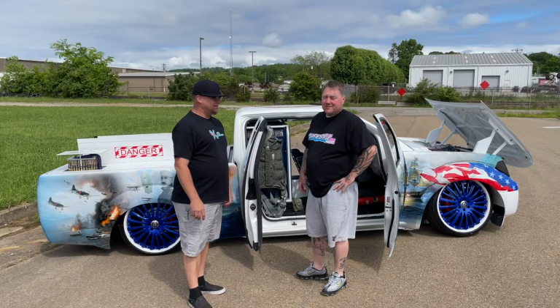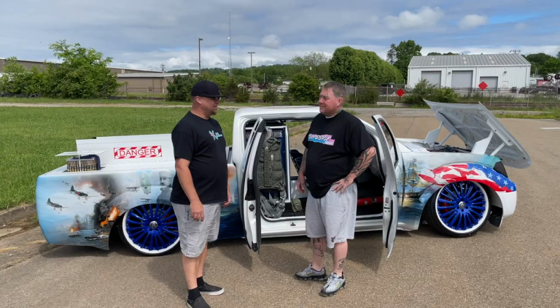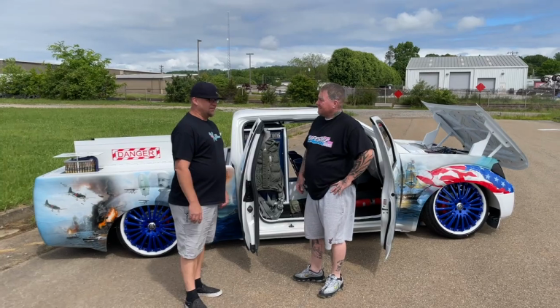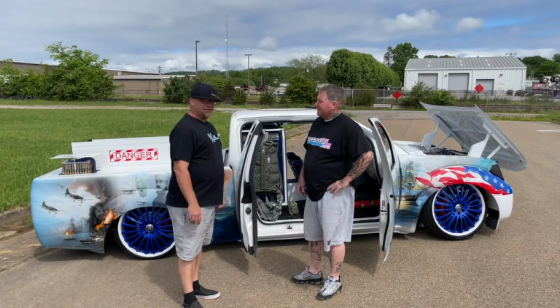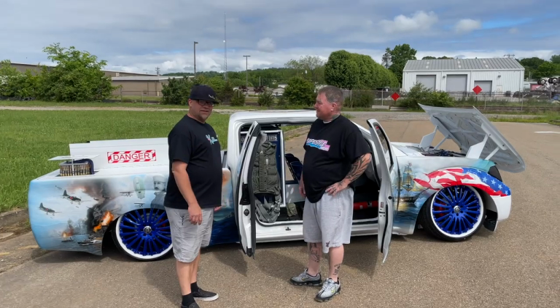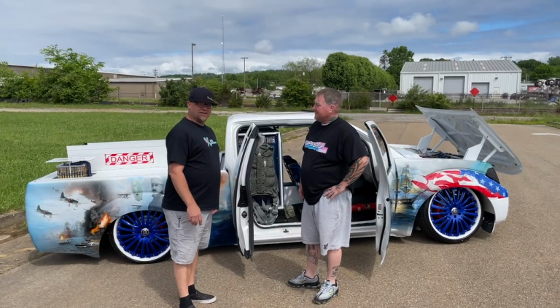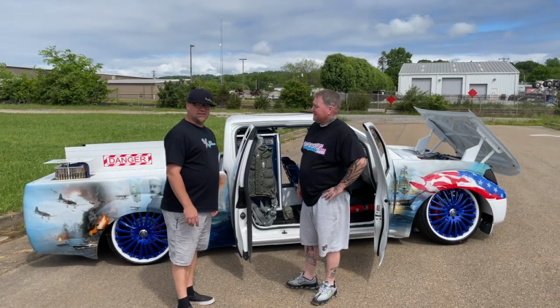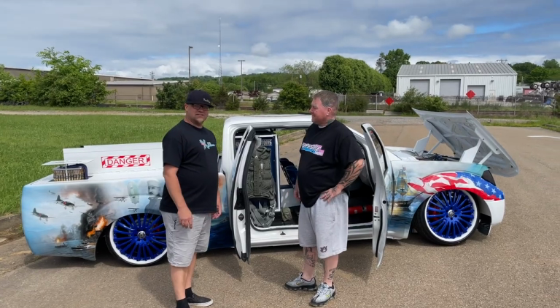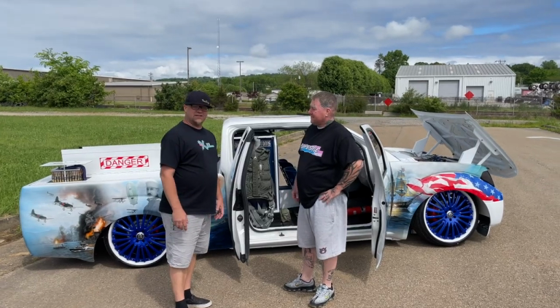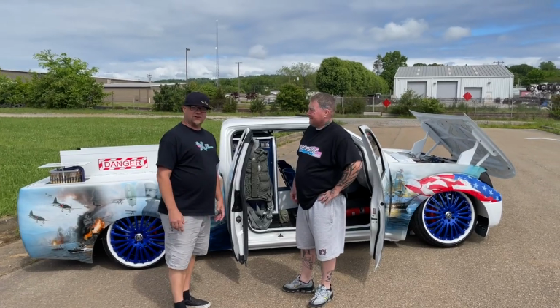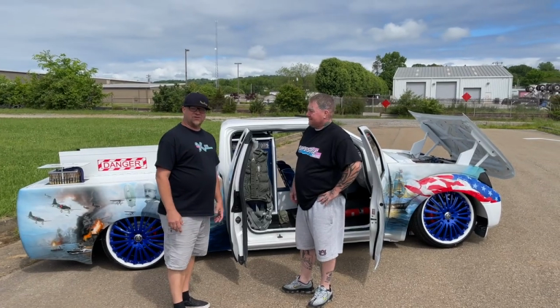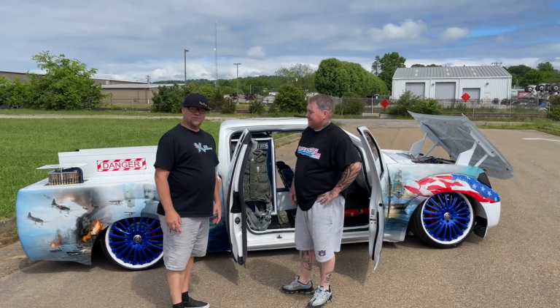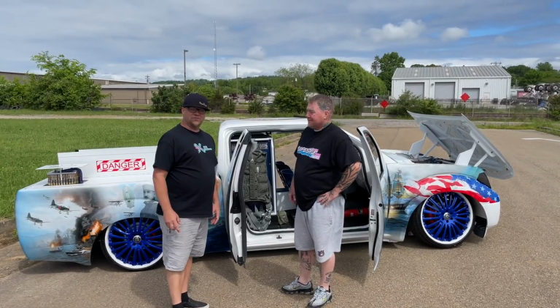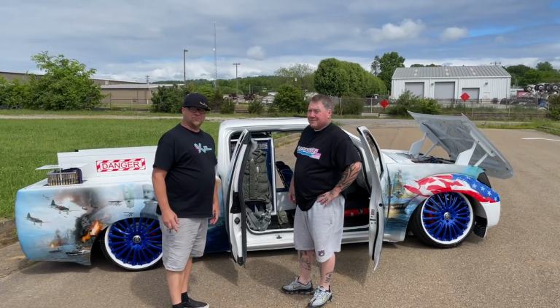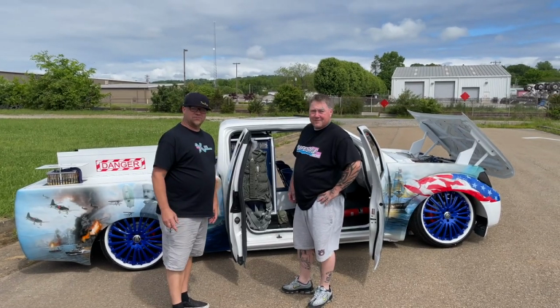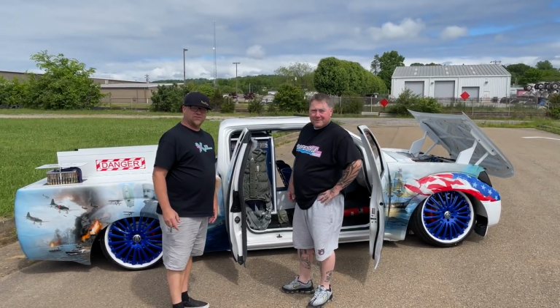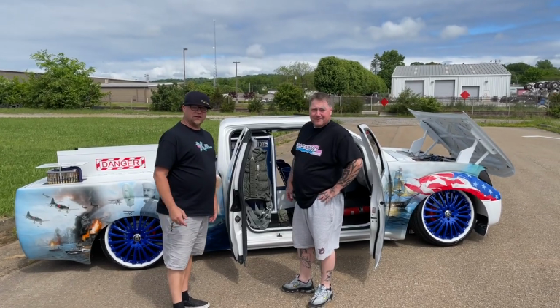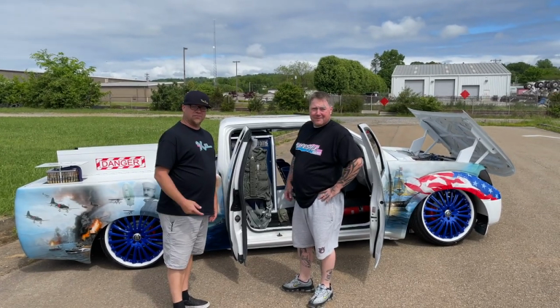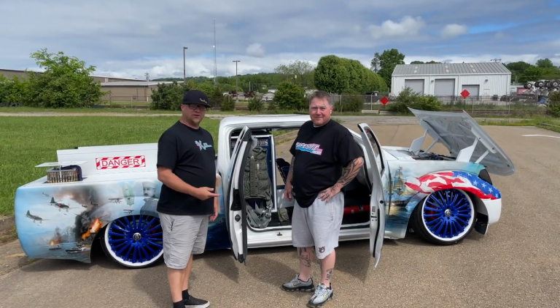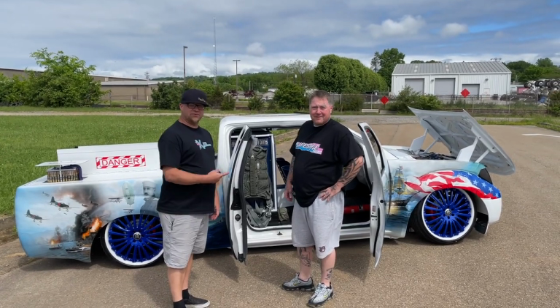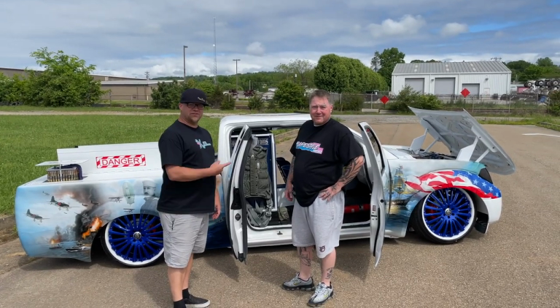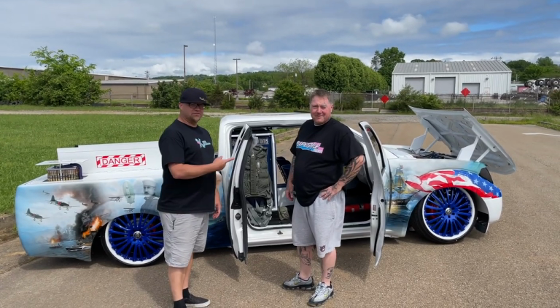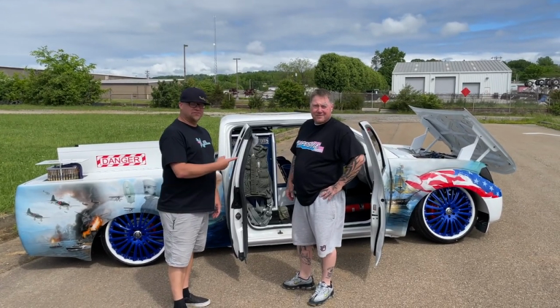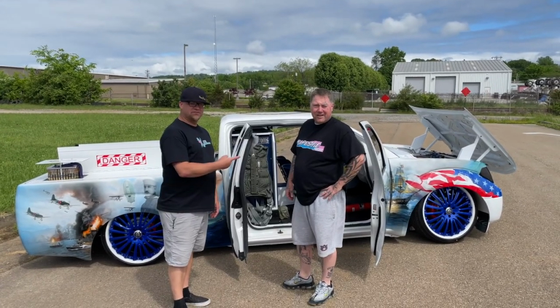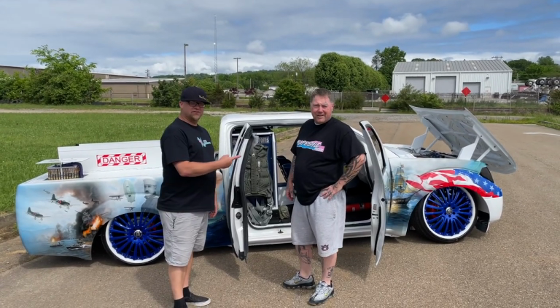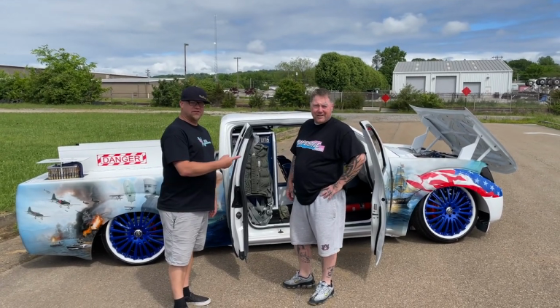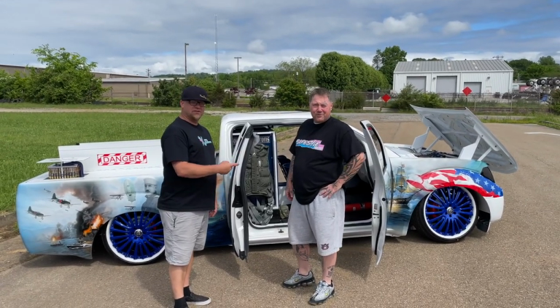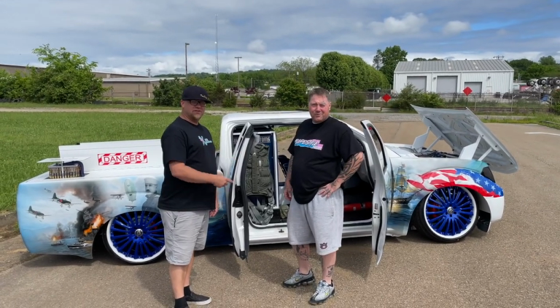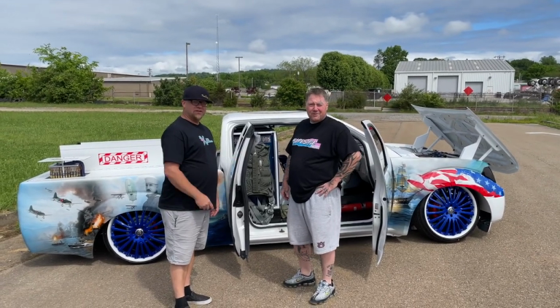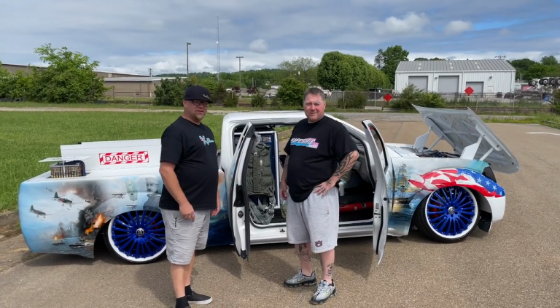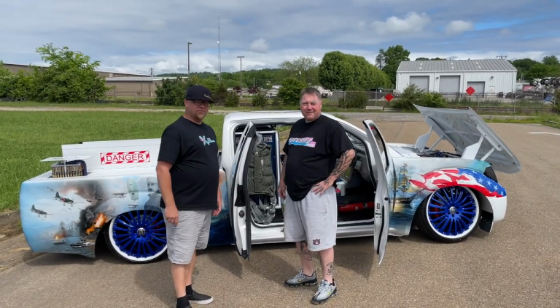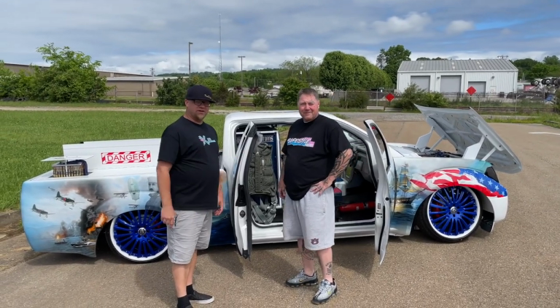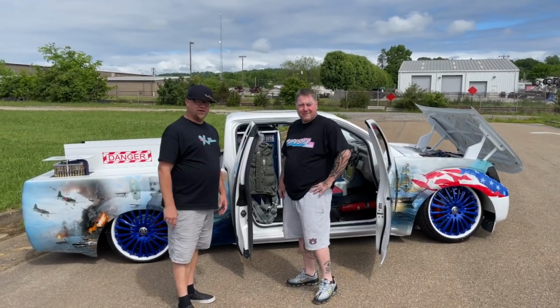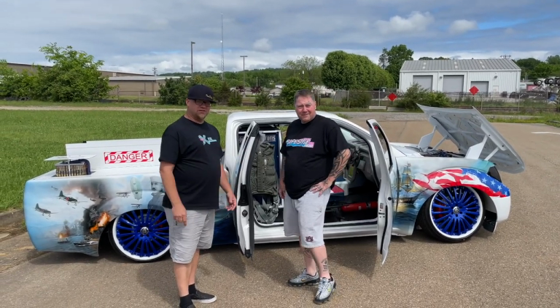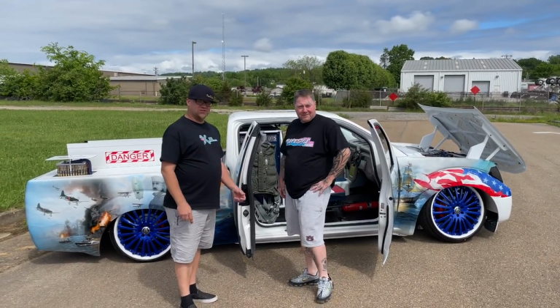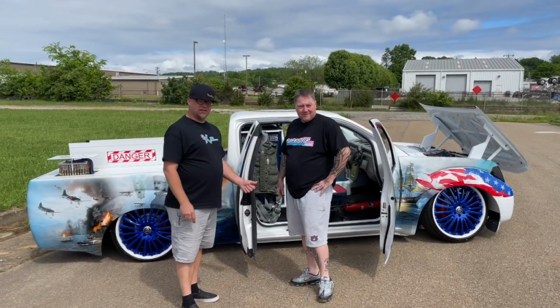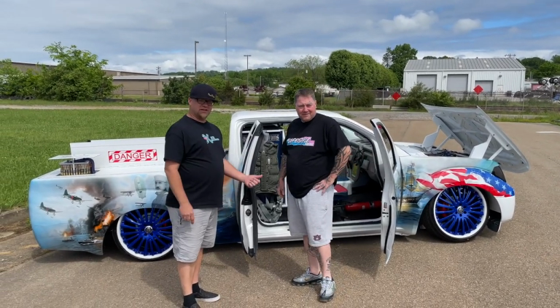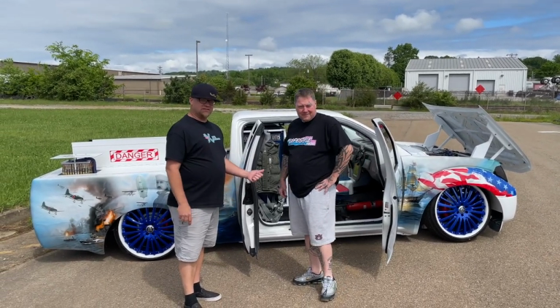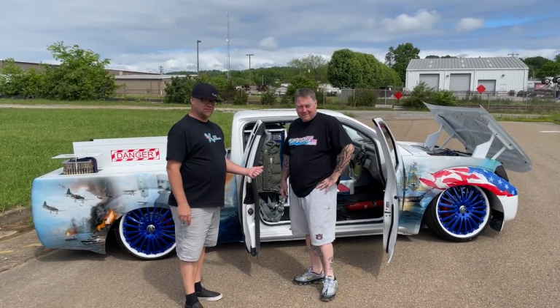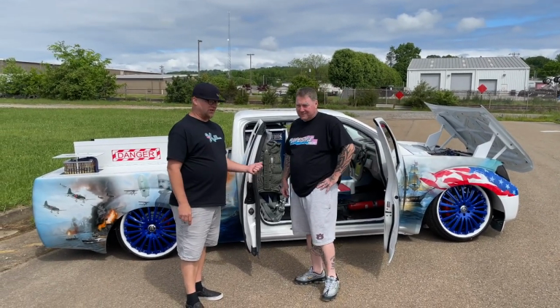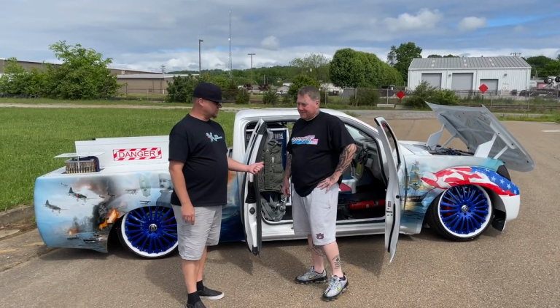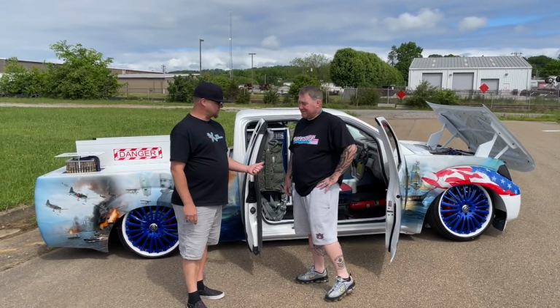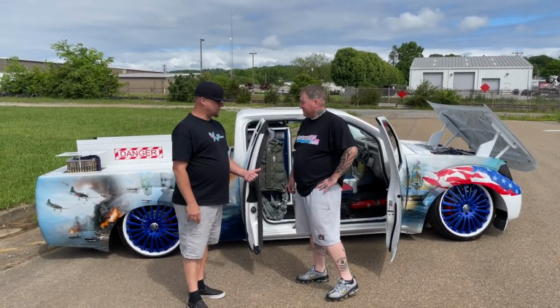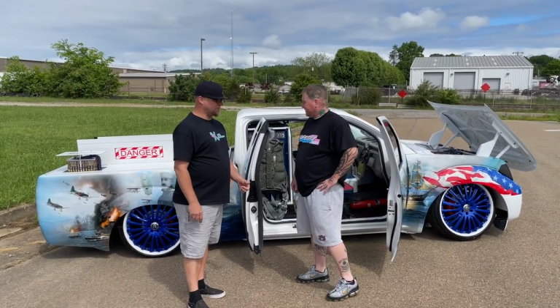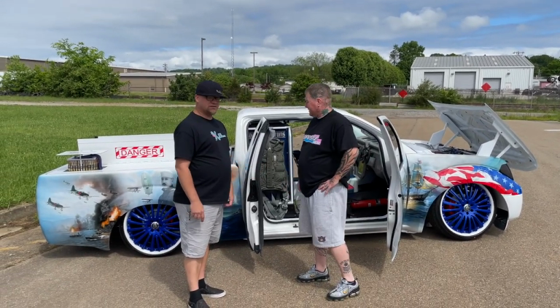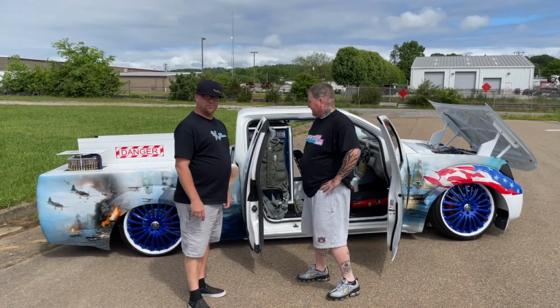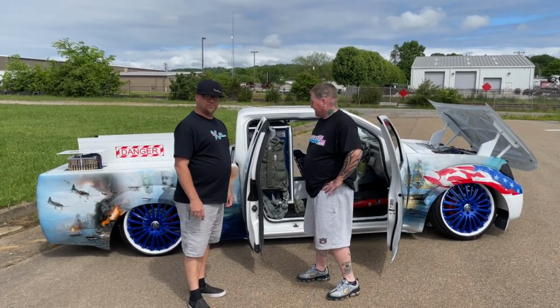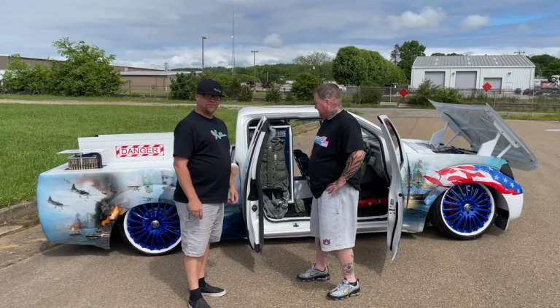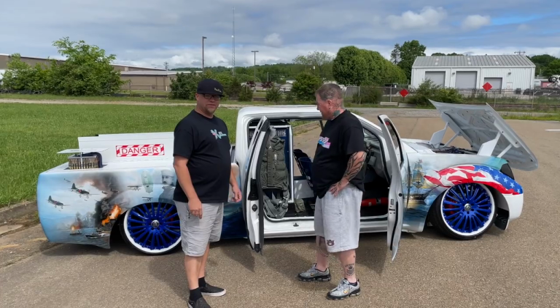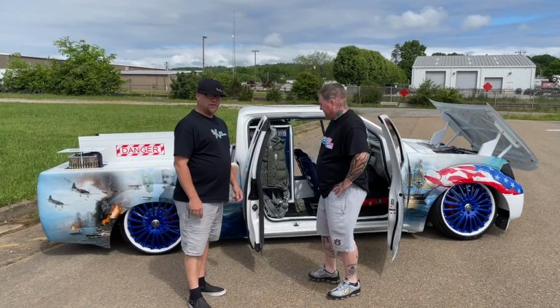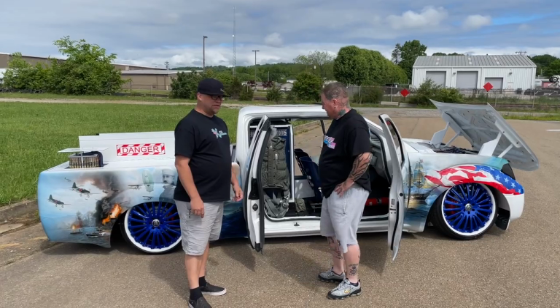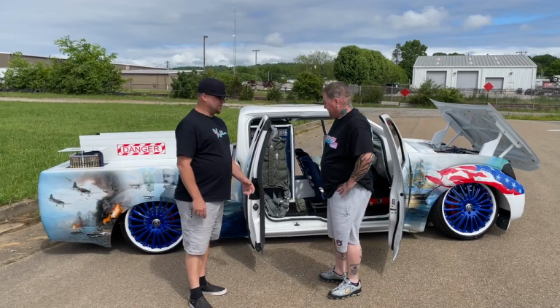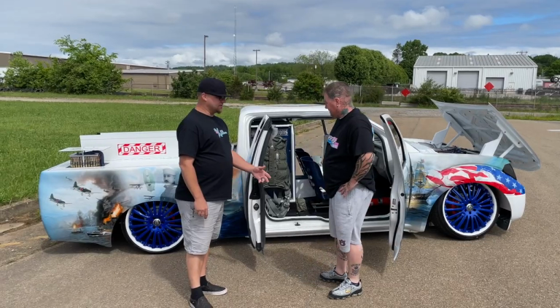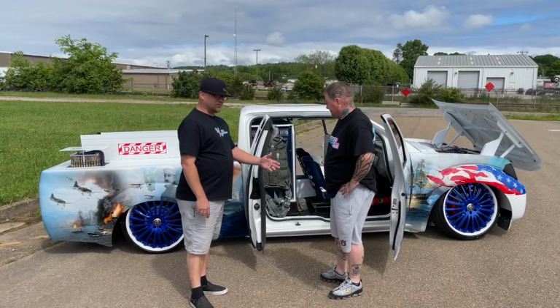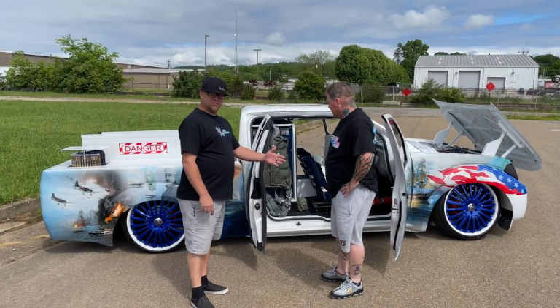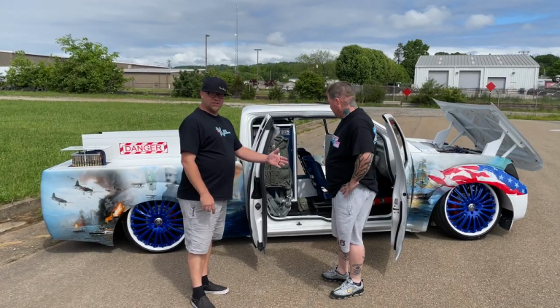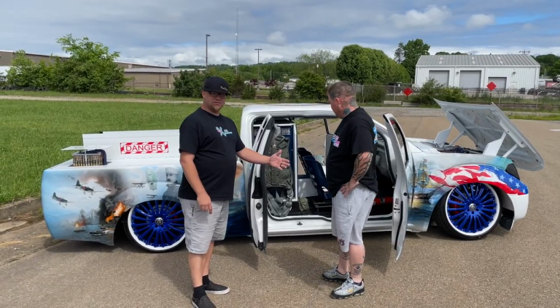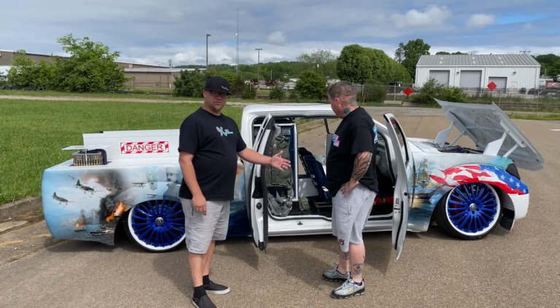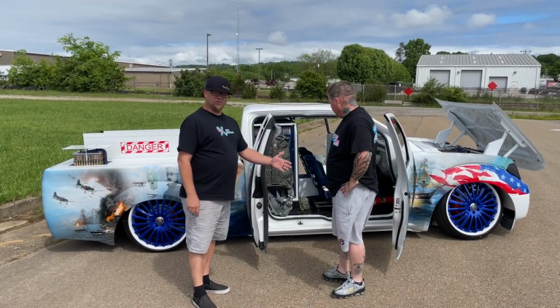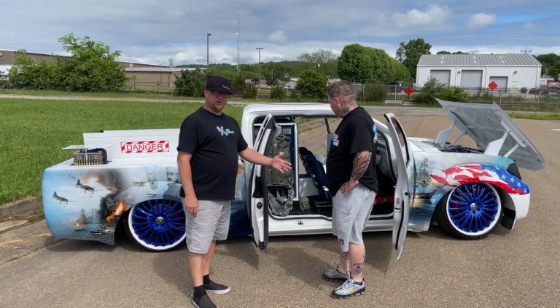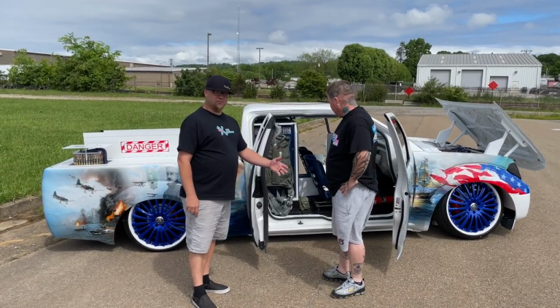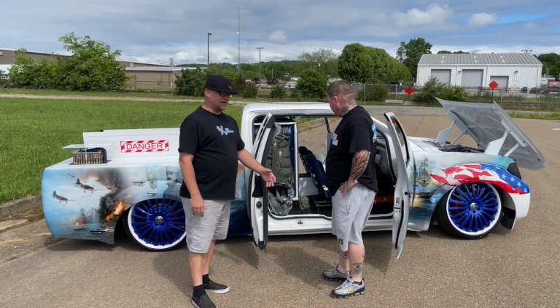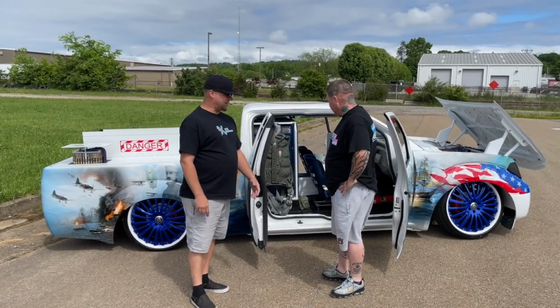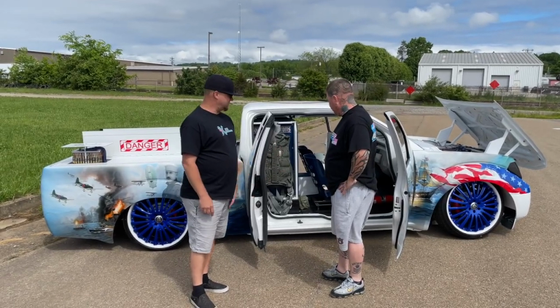Hey, it's Daryl. I'm here with Shane Andrews. We're here to check out his awesome truck, and he's going to tell us a little bit about it.